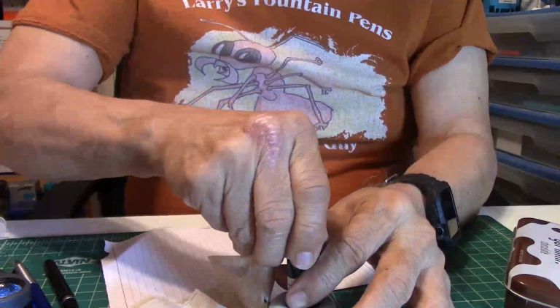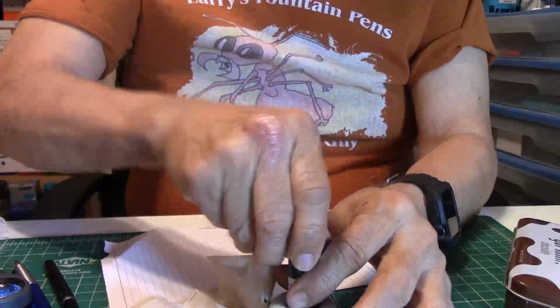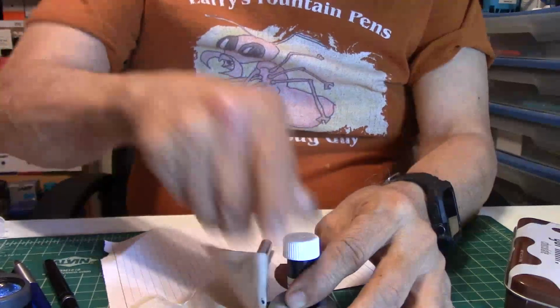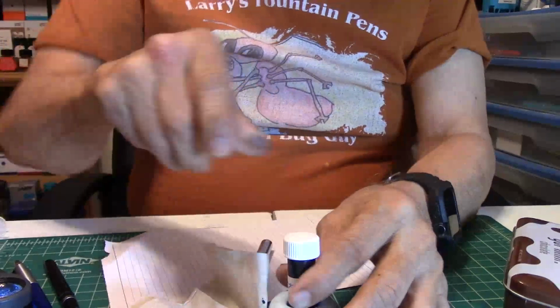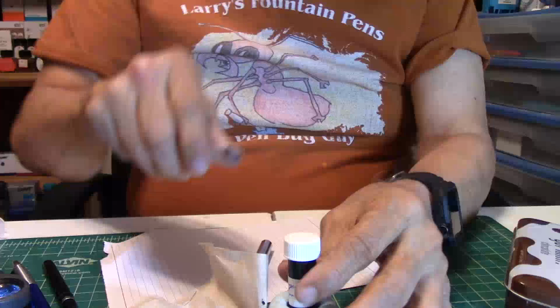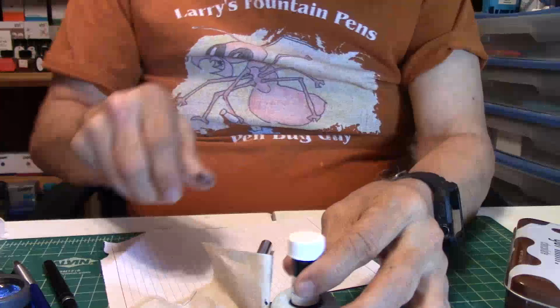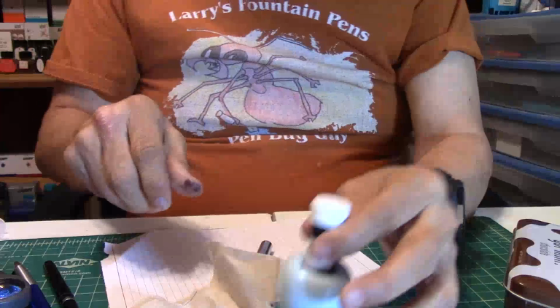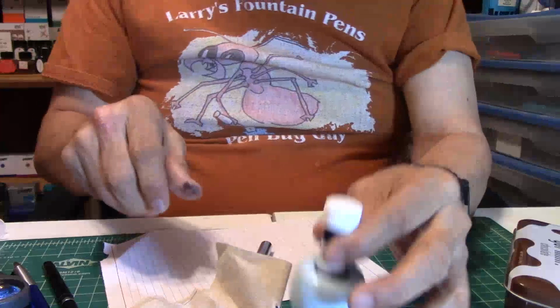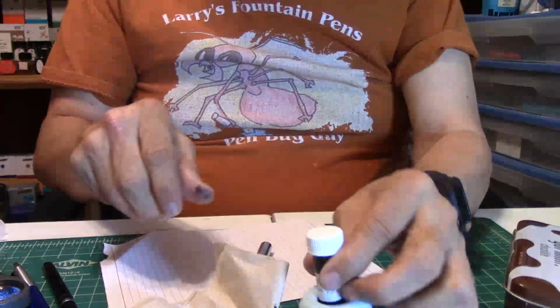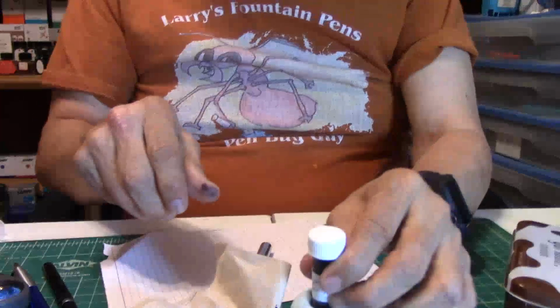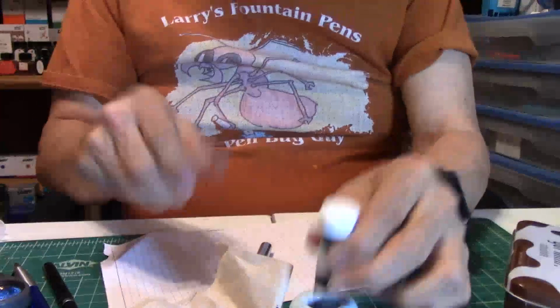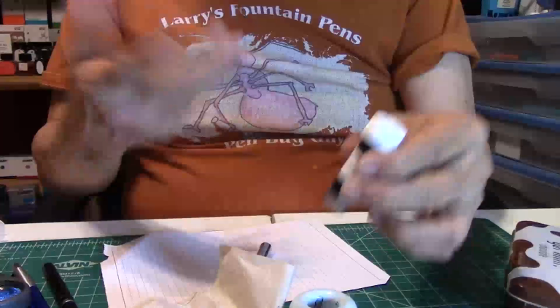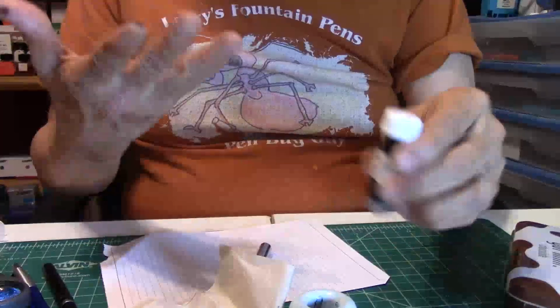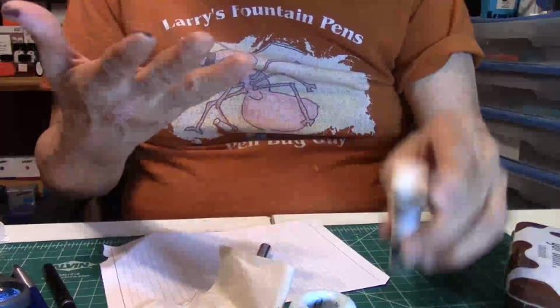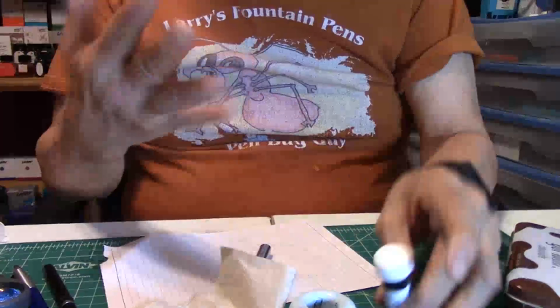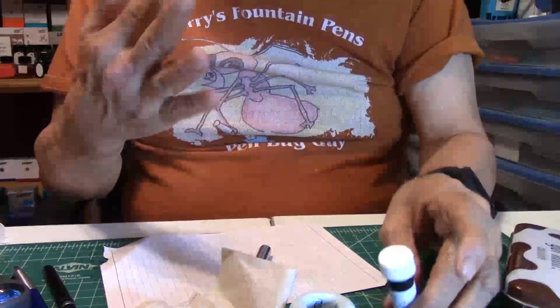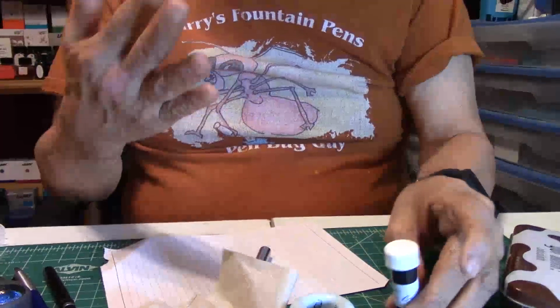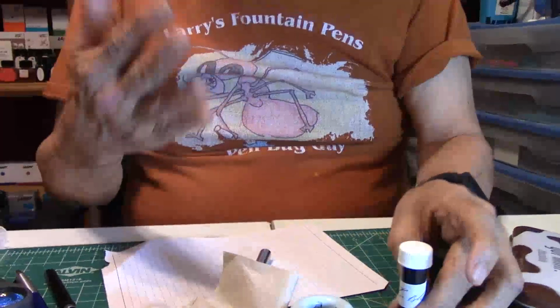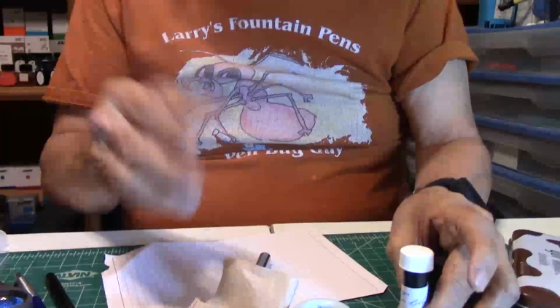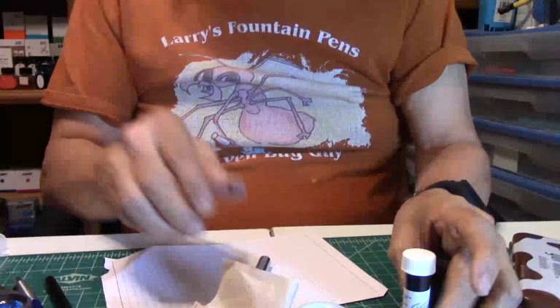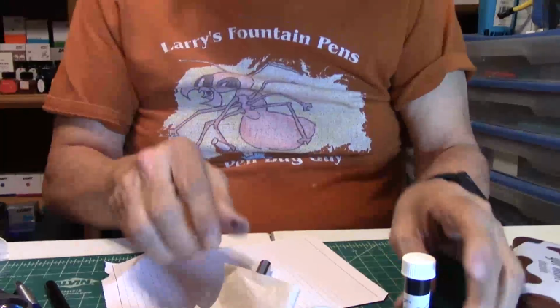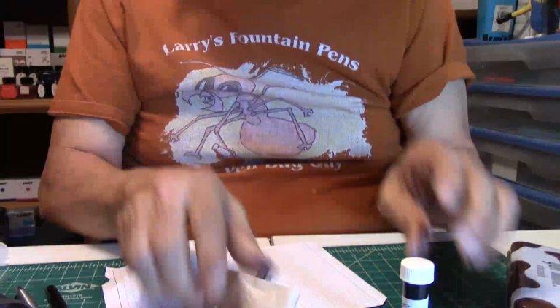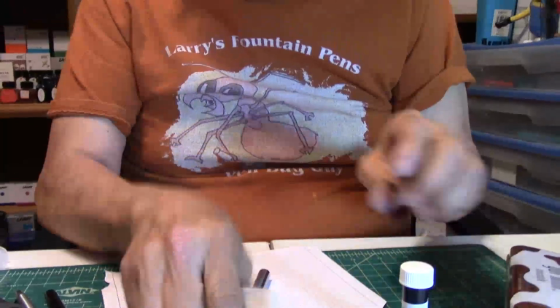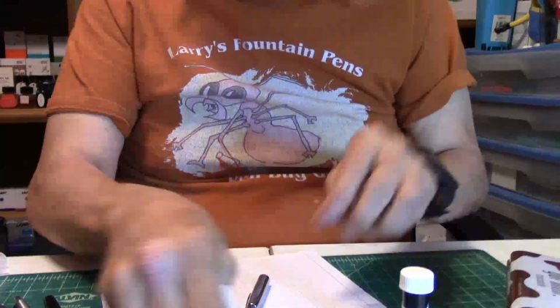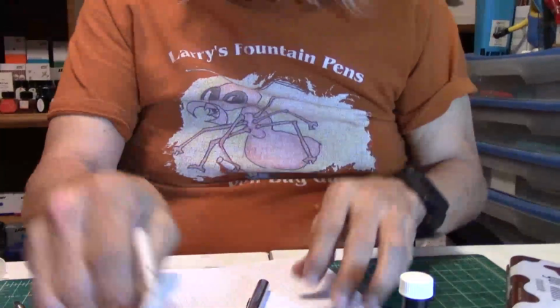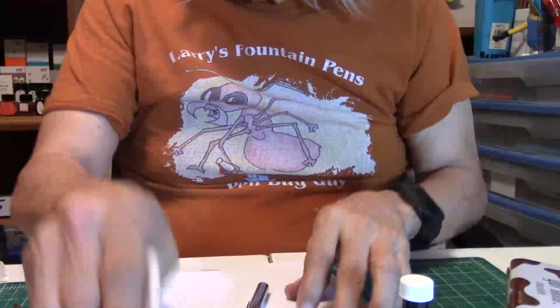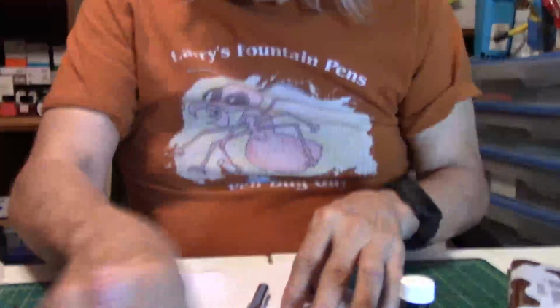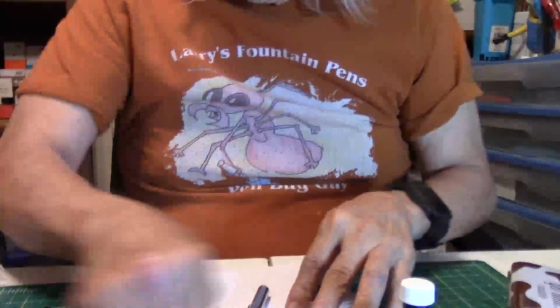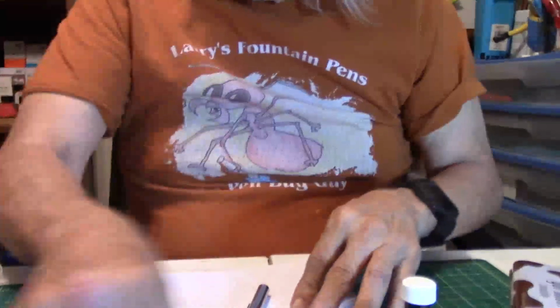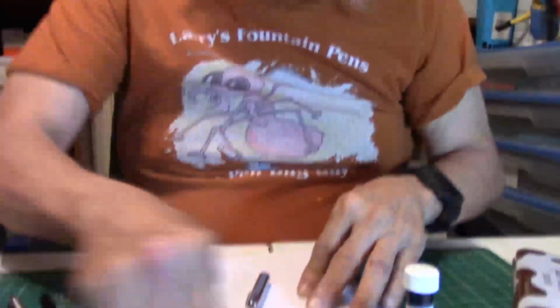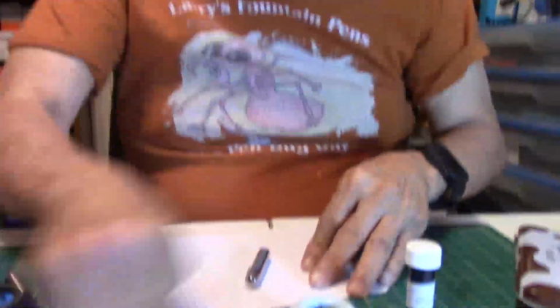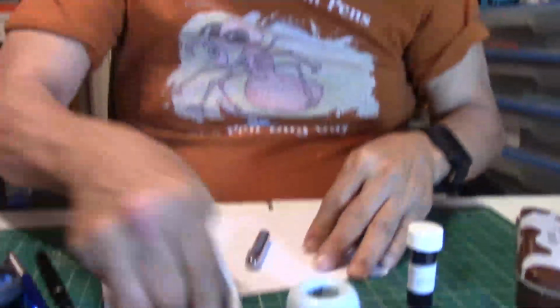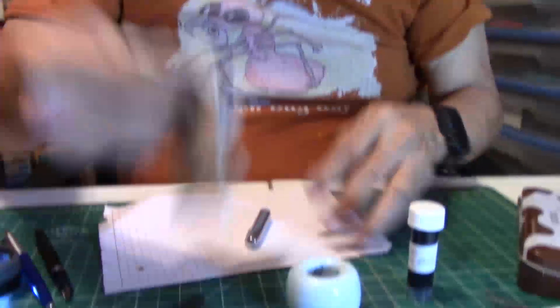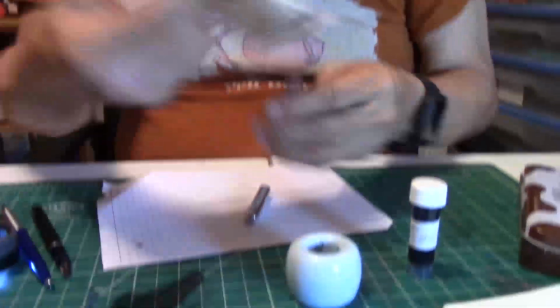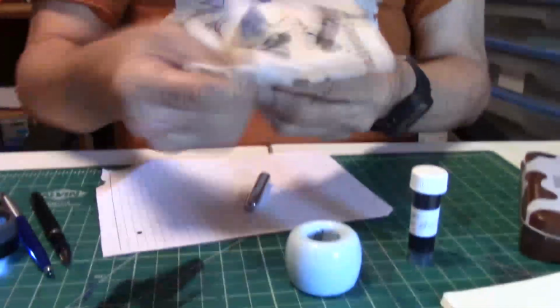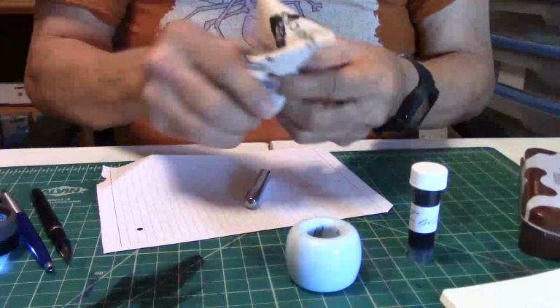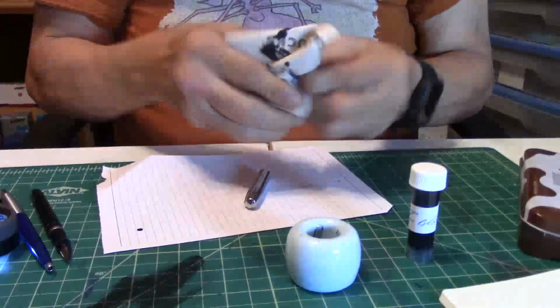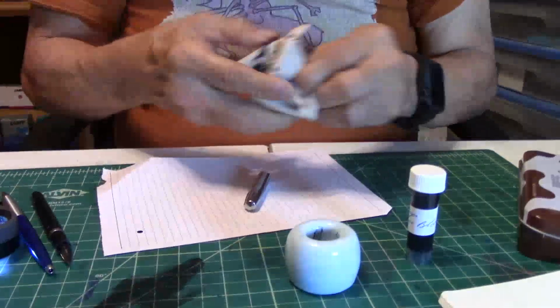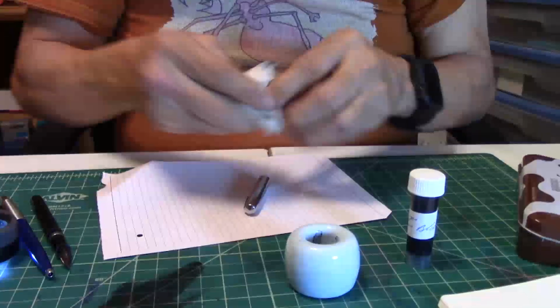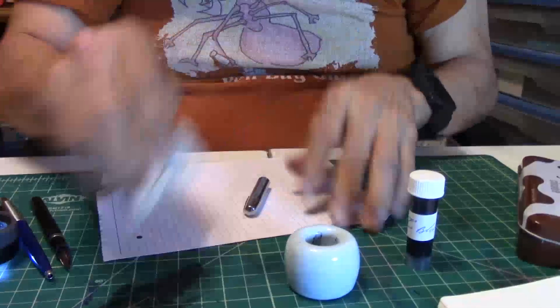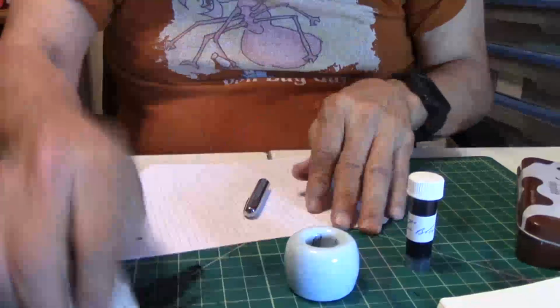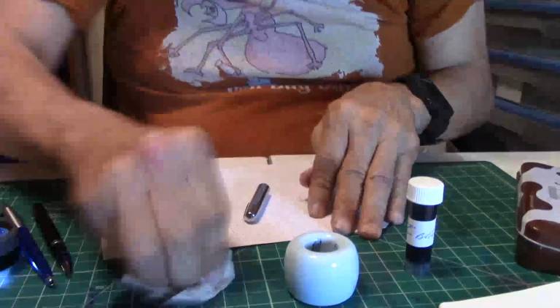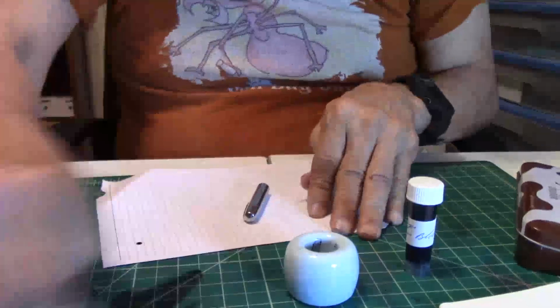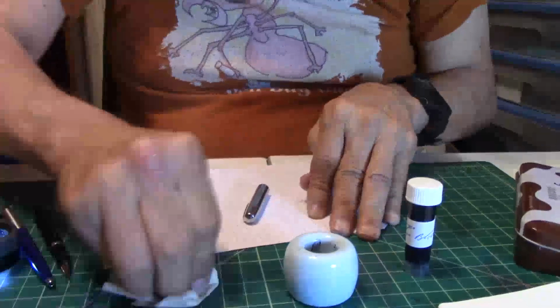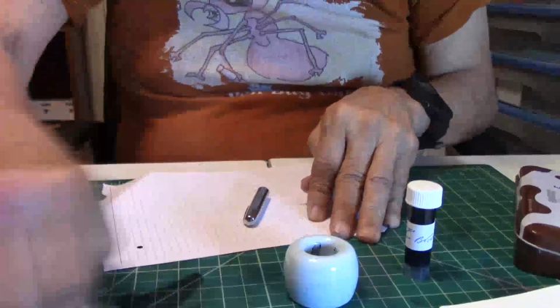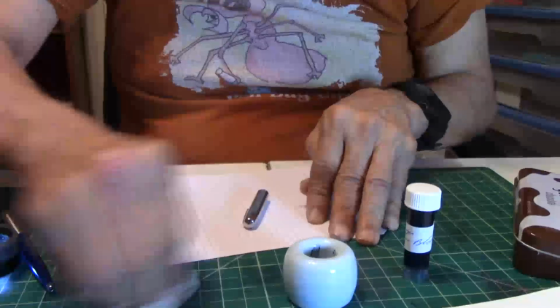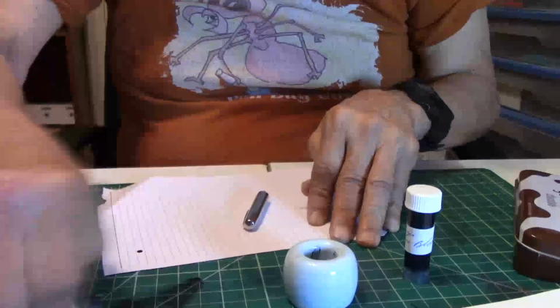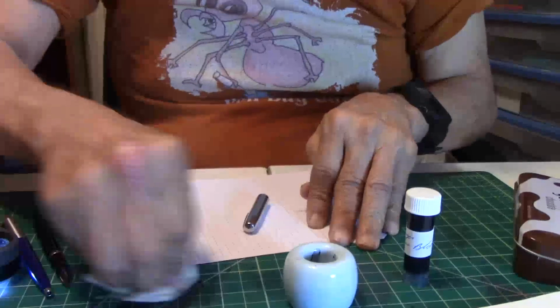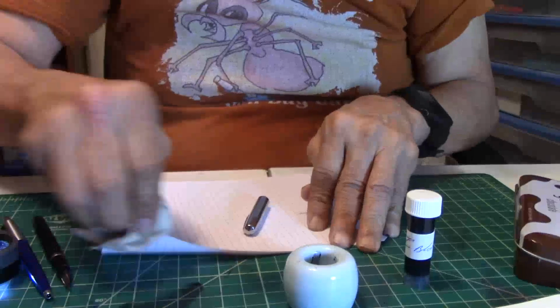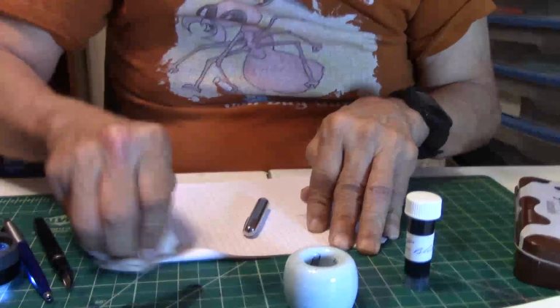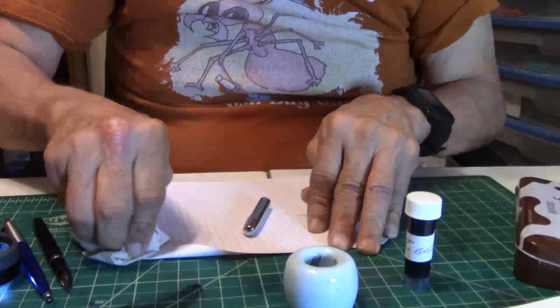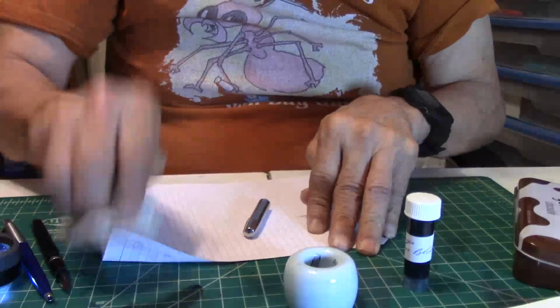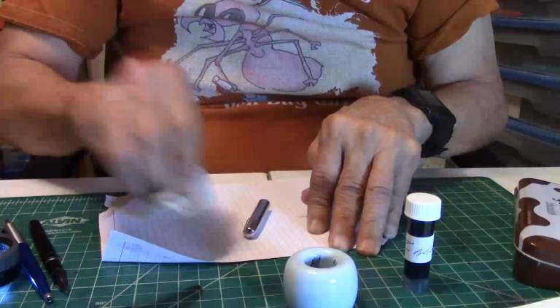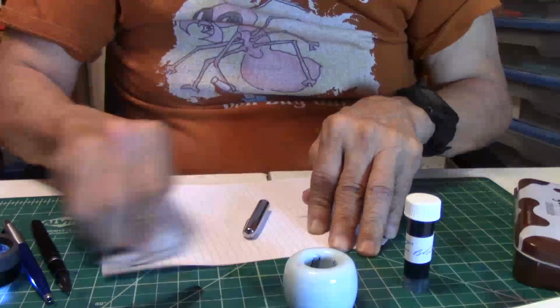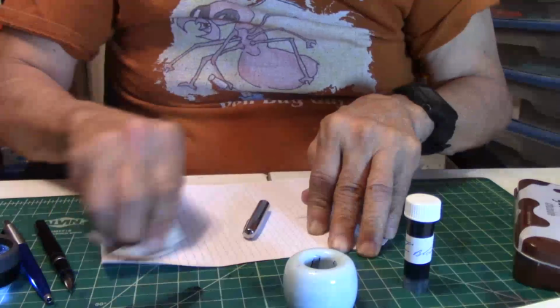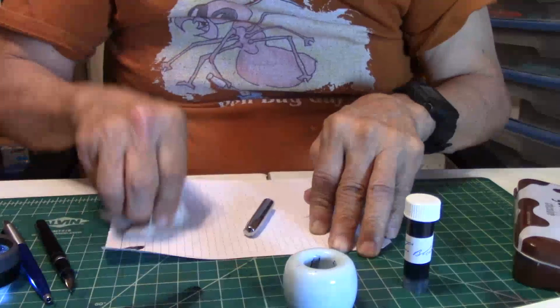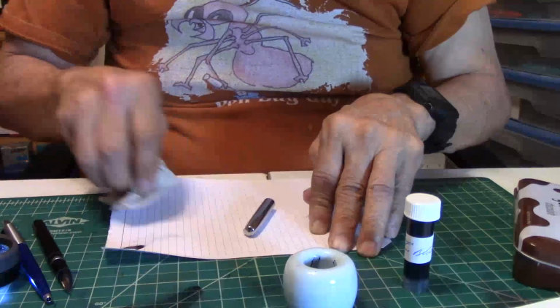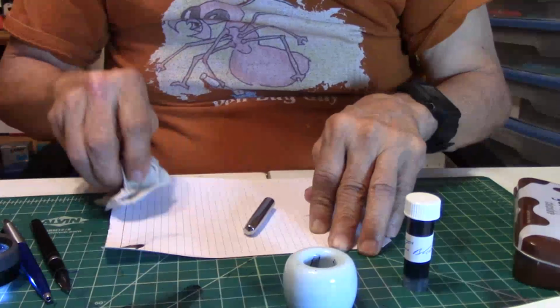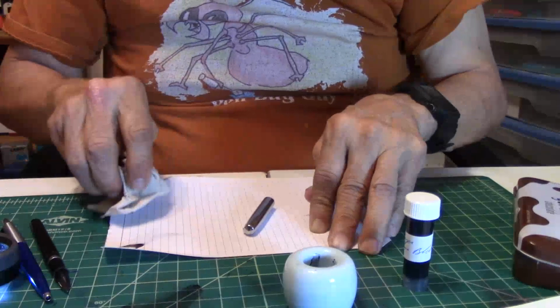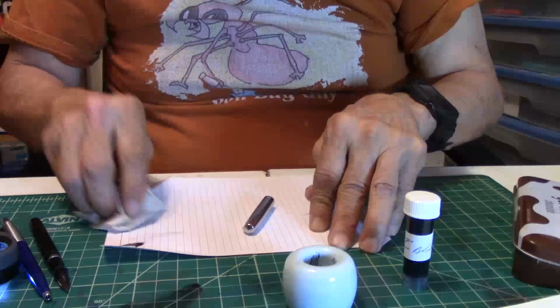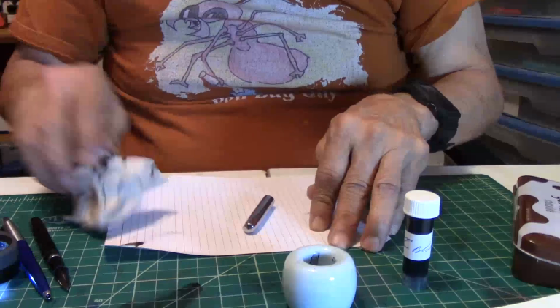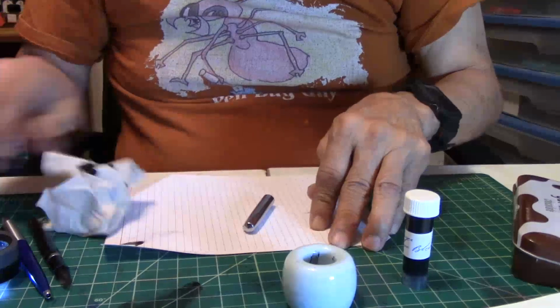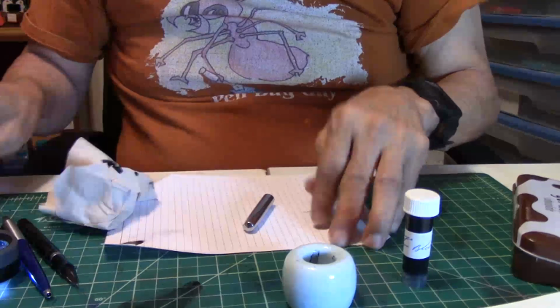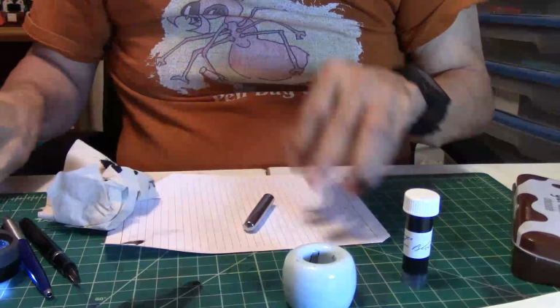Yes, your fingers especially. Now I've got to clean off this table later, but not now.